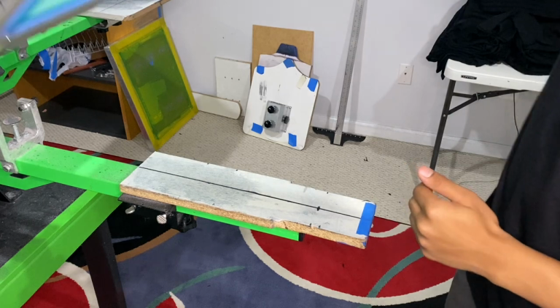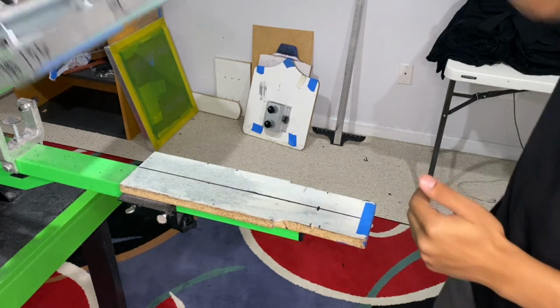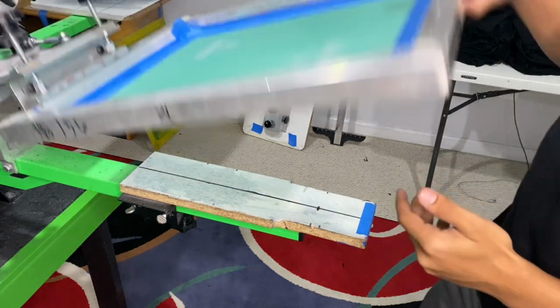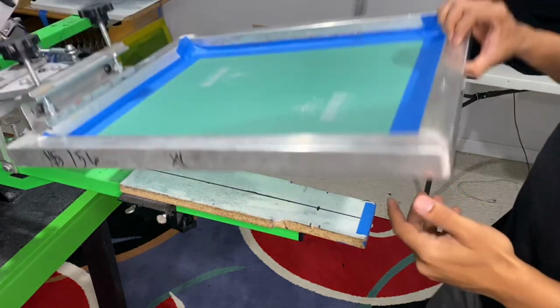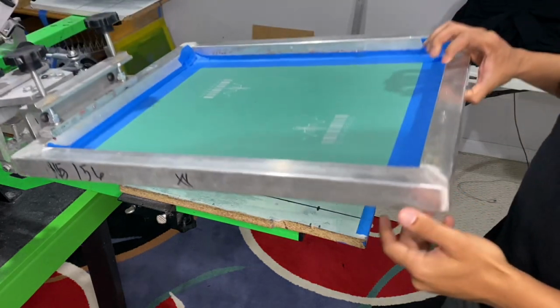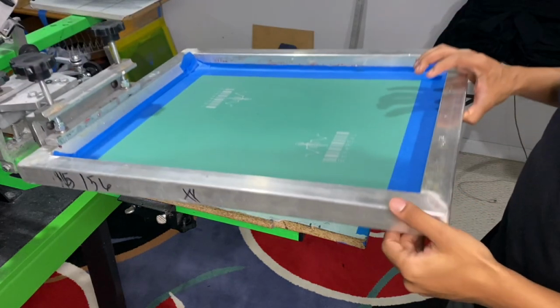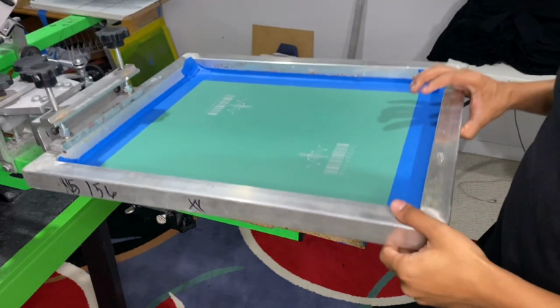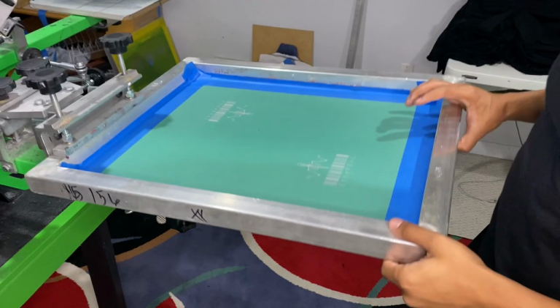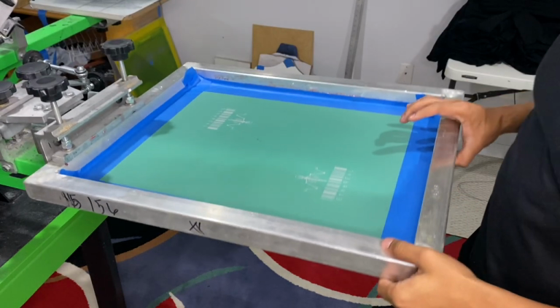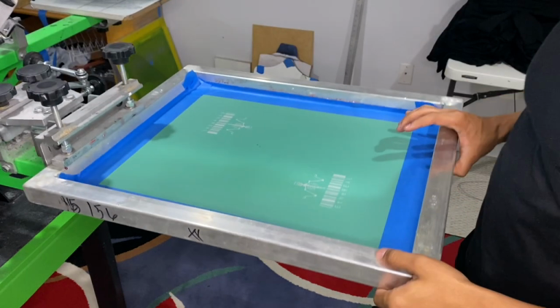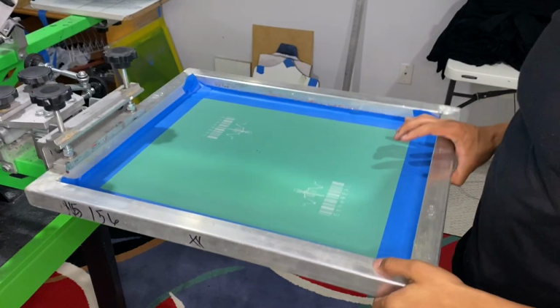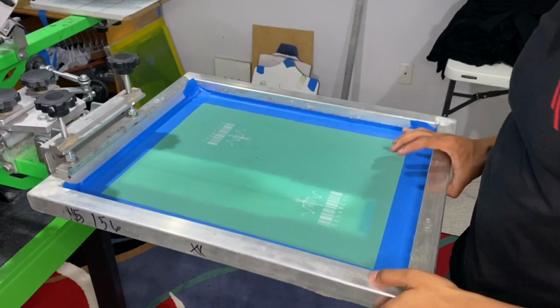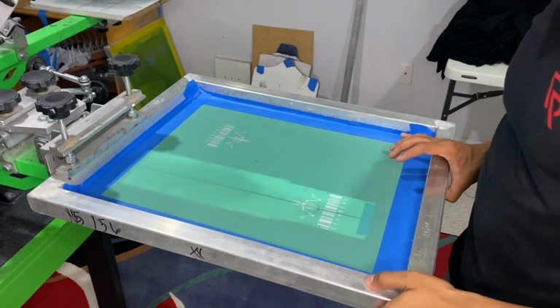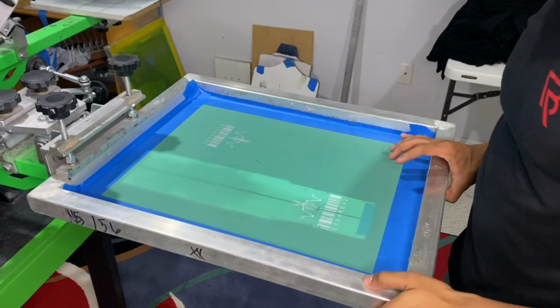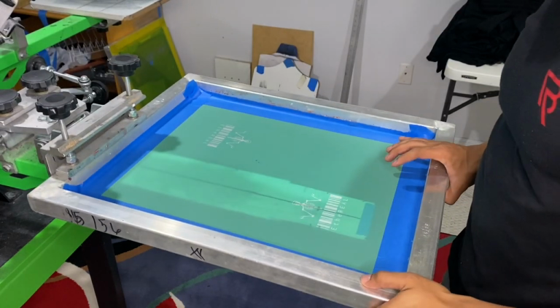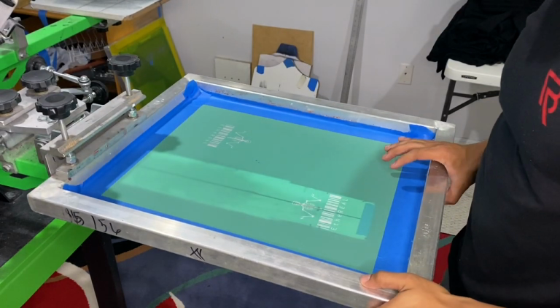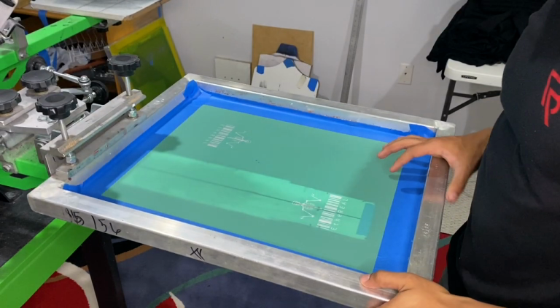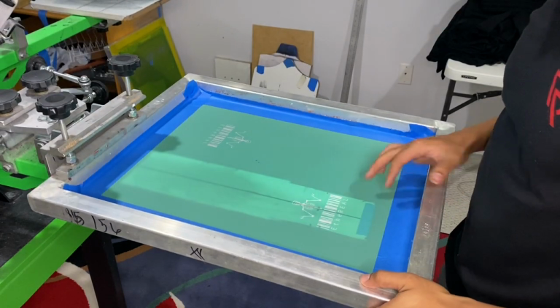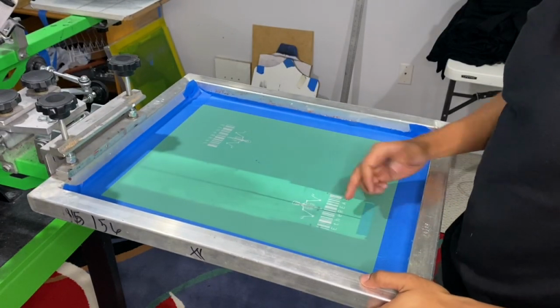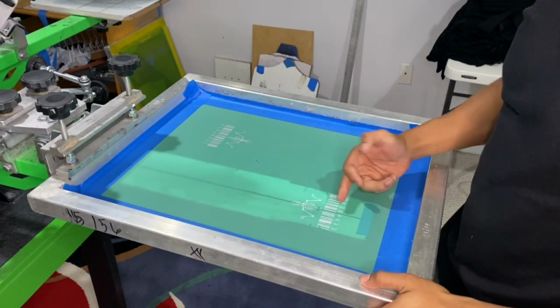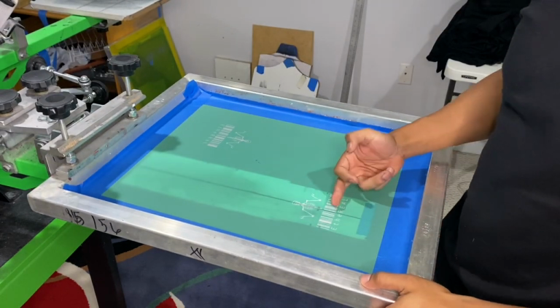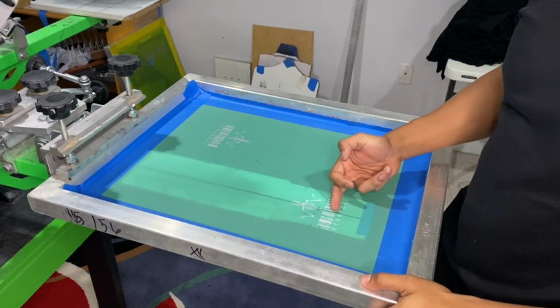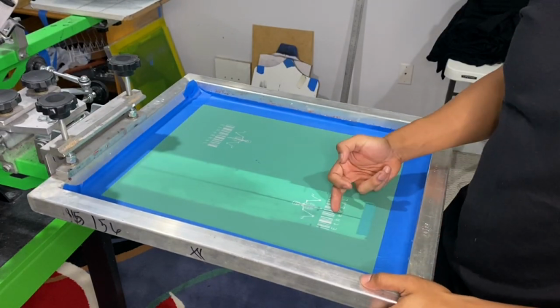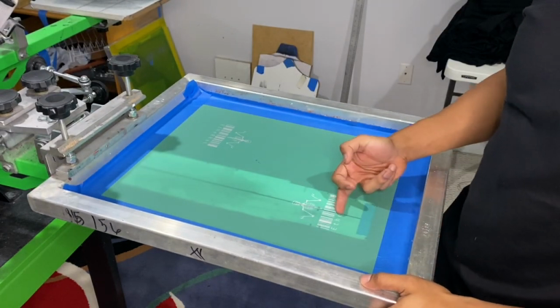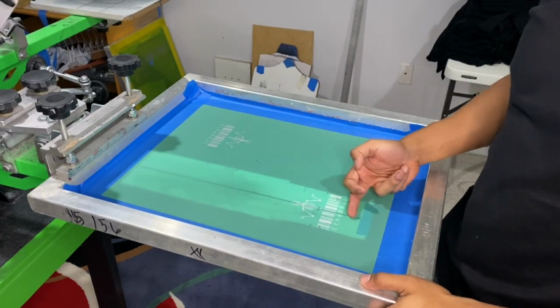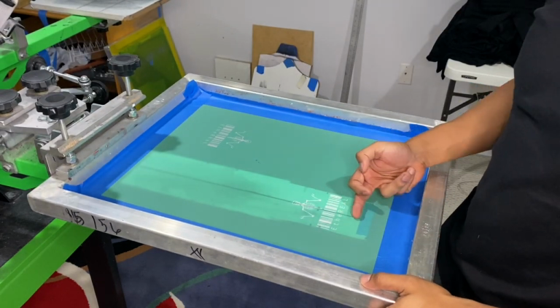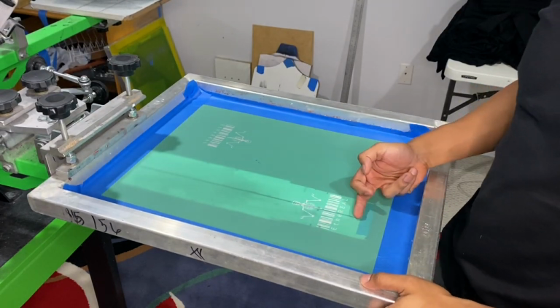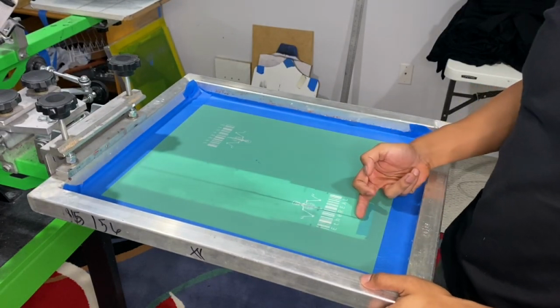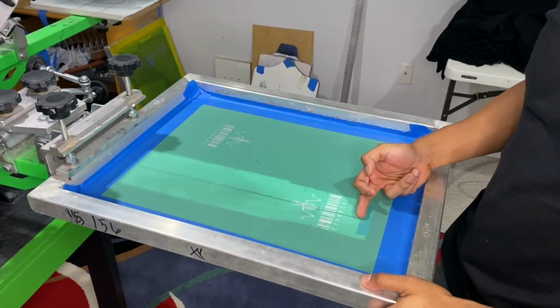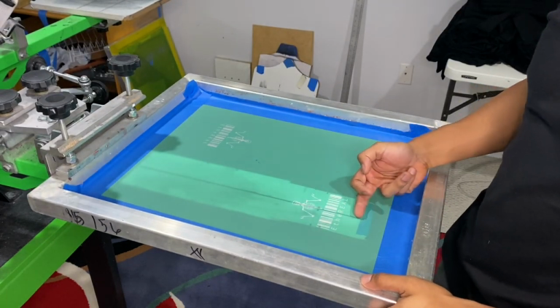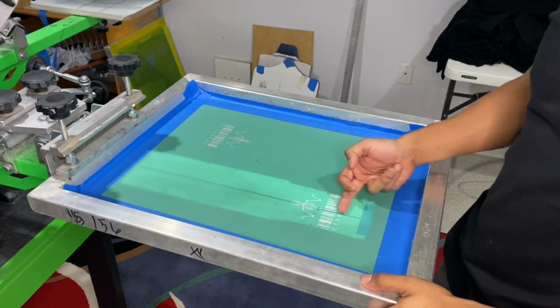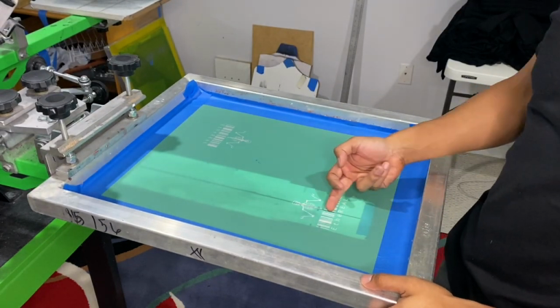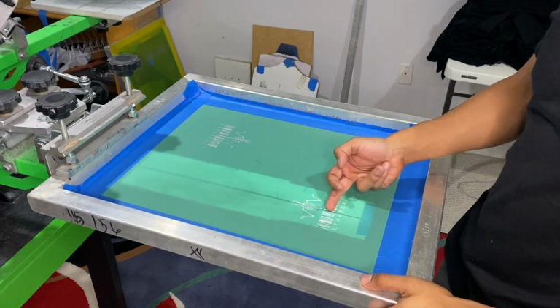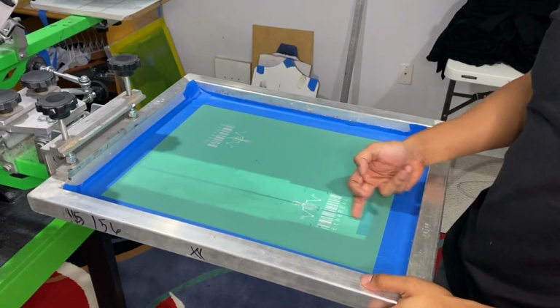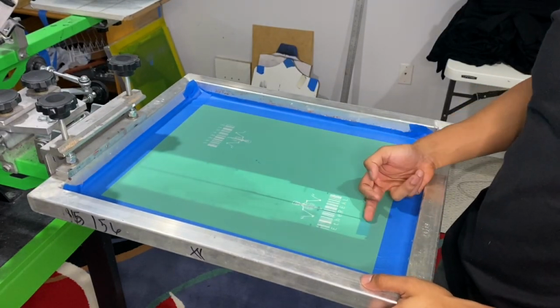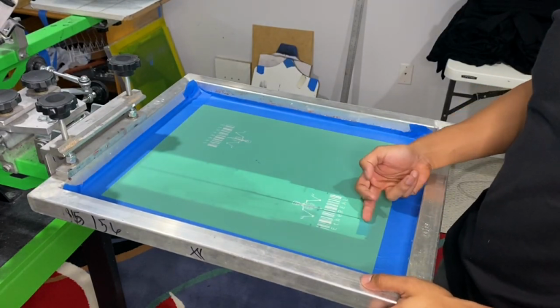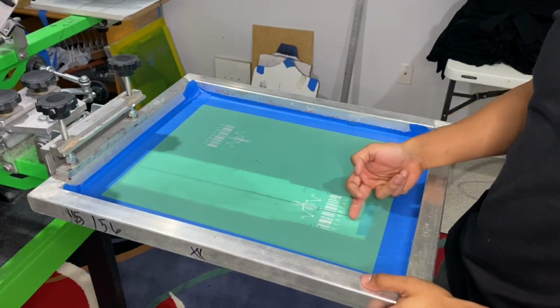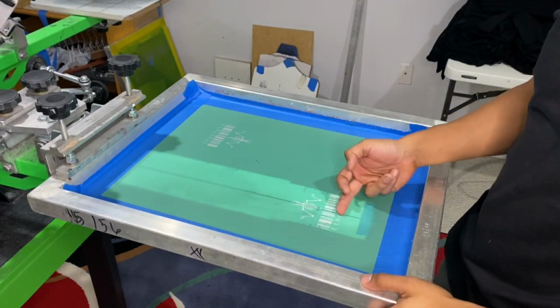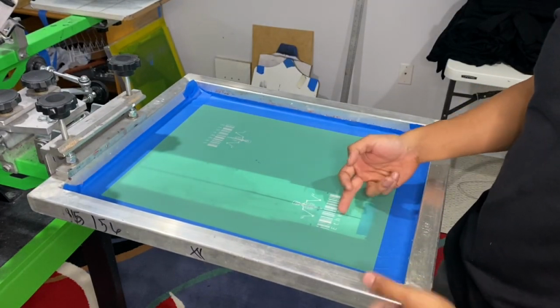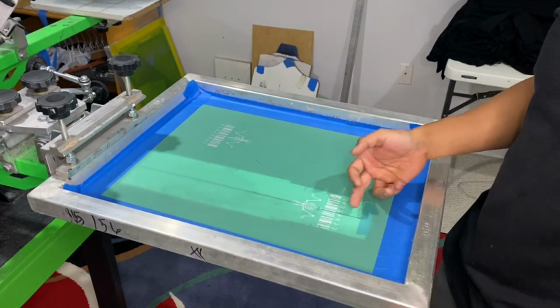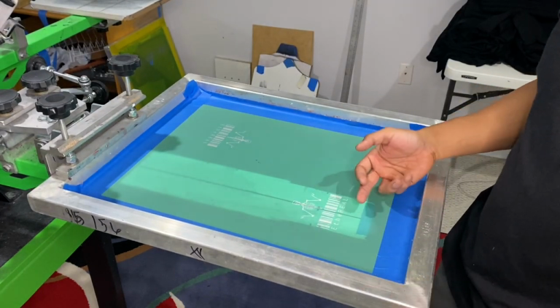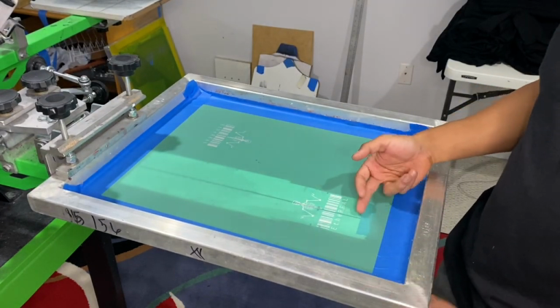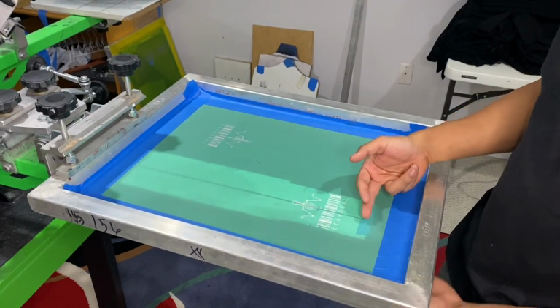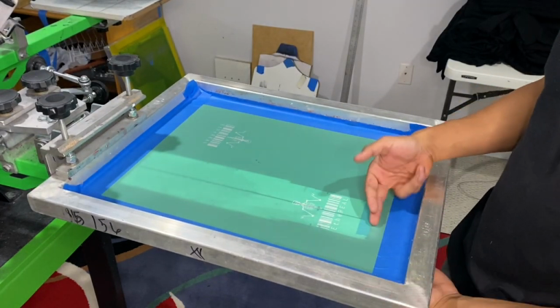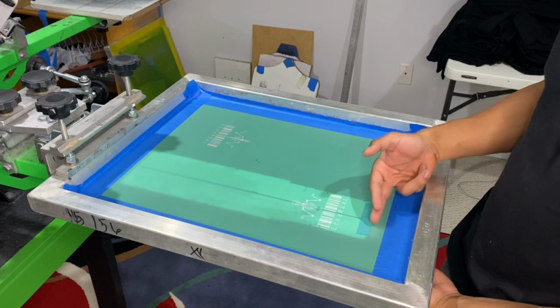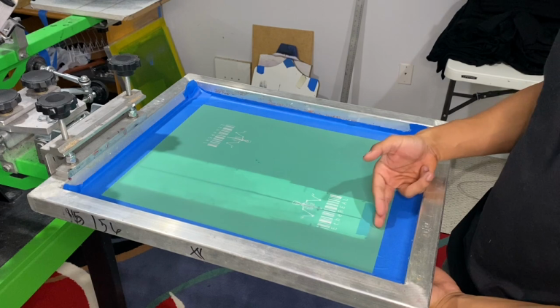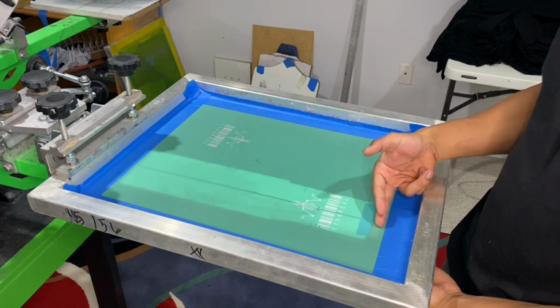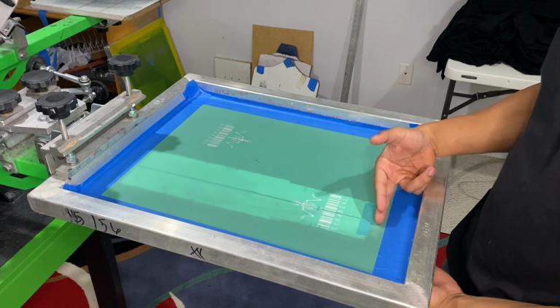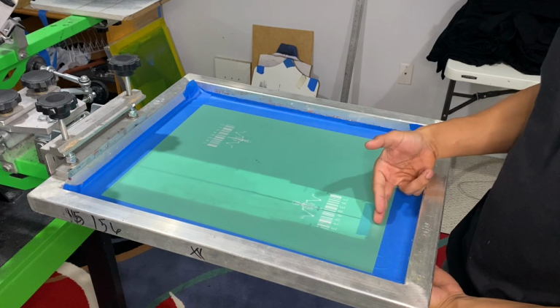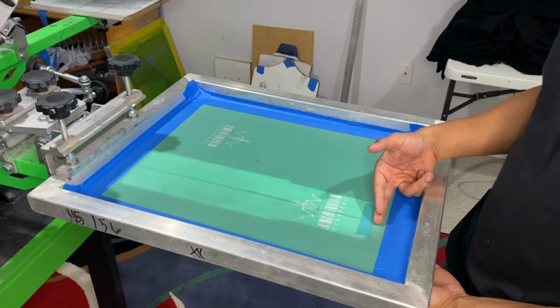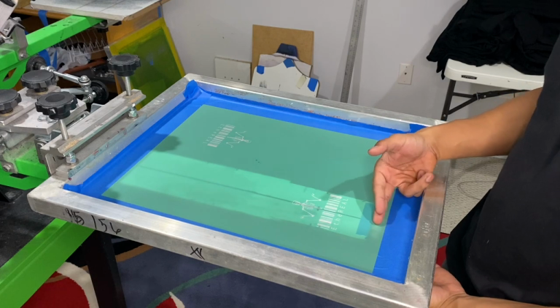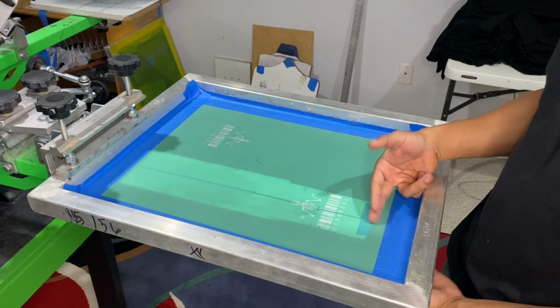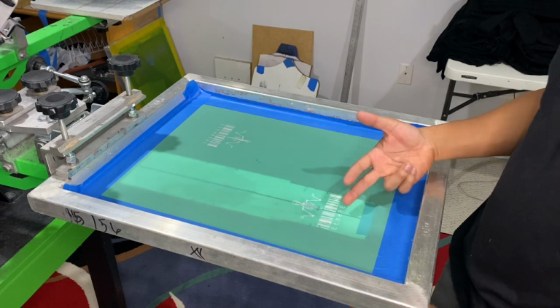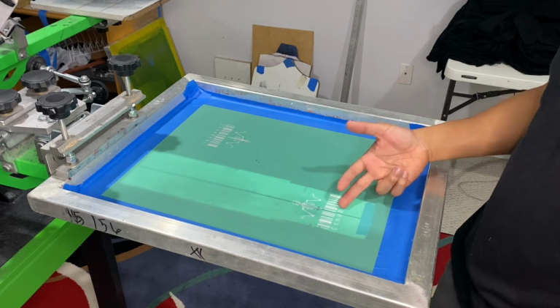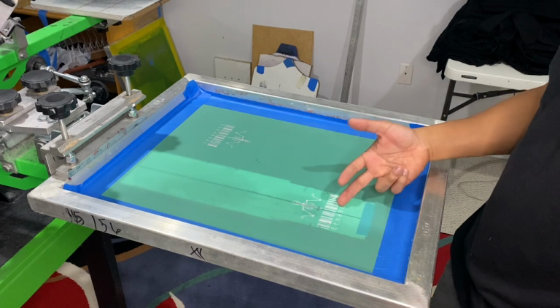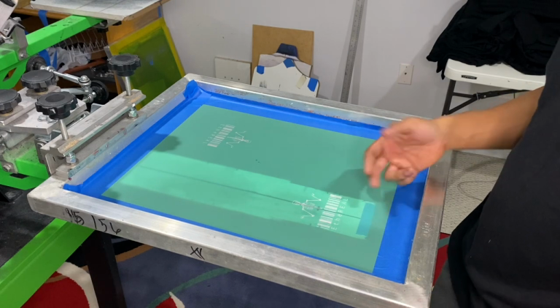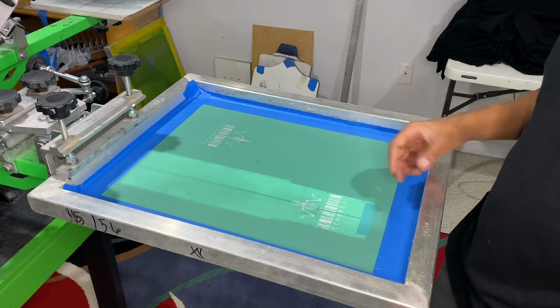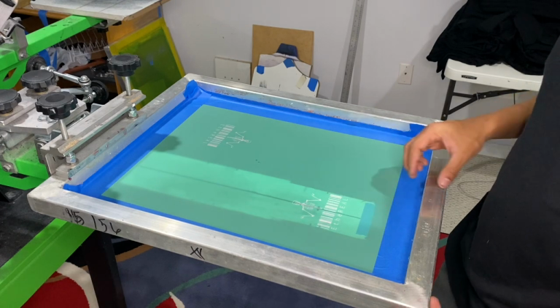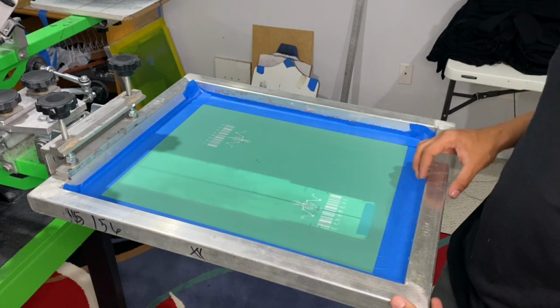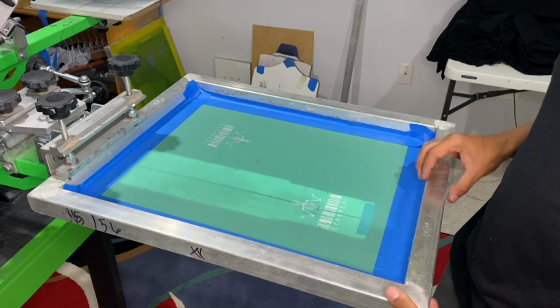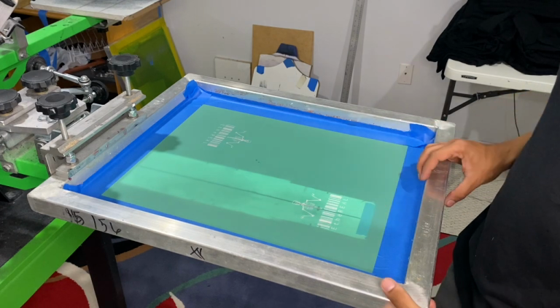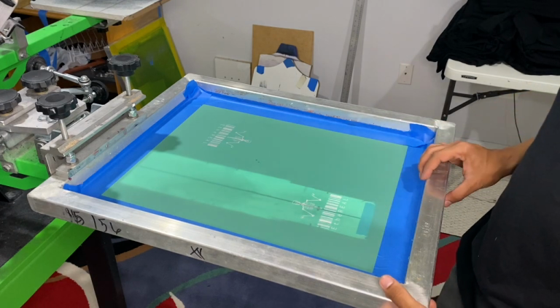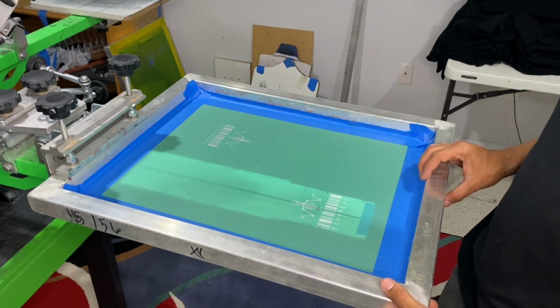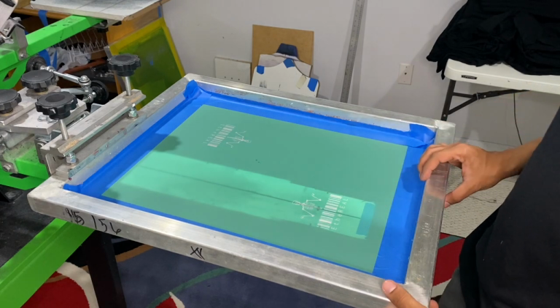I would realistically want to bring the shorts all the way up to the corner and that'll be the perfect print position.